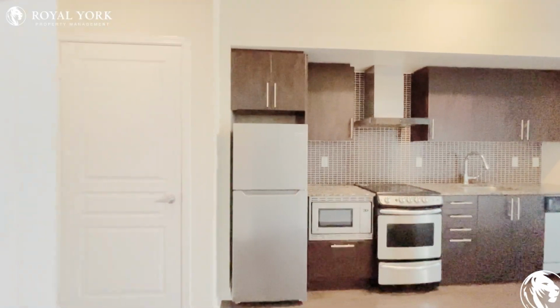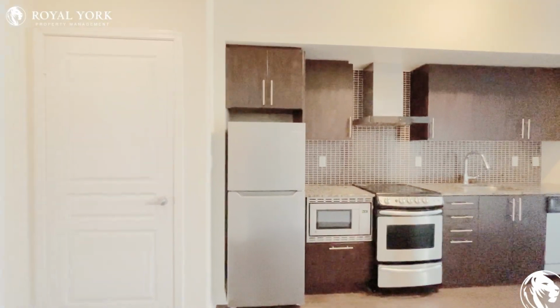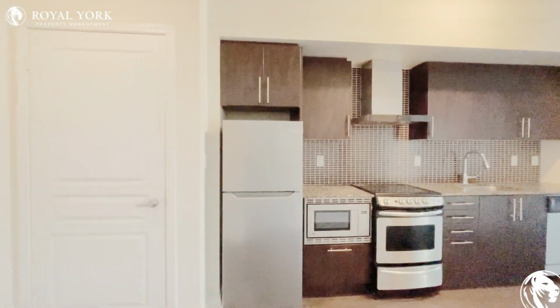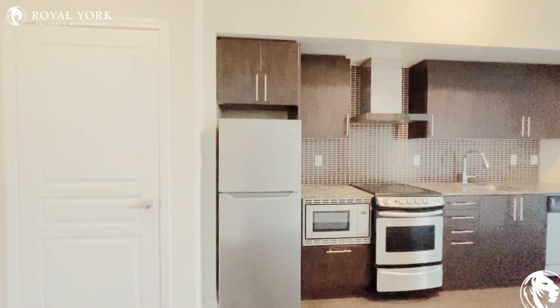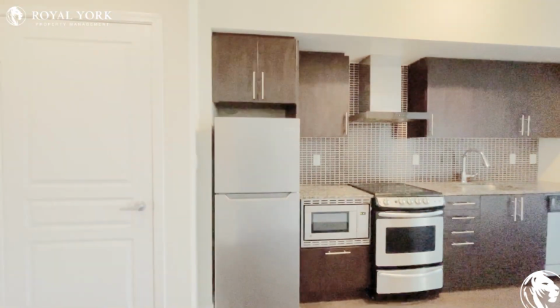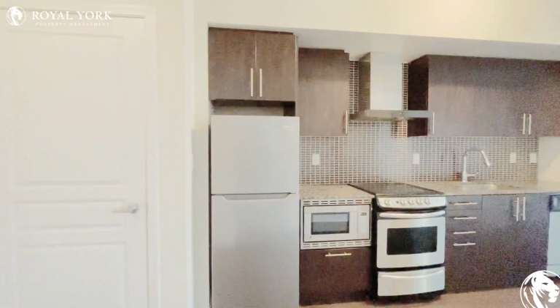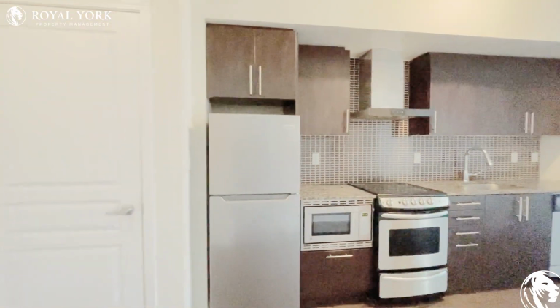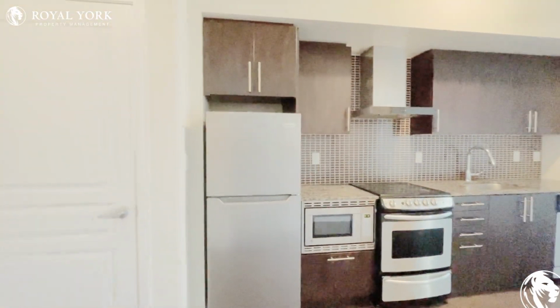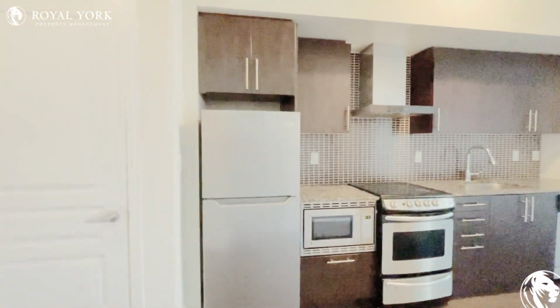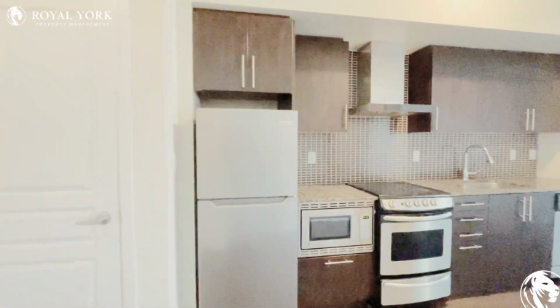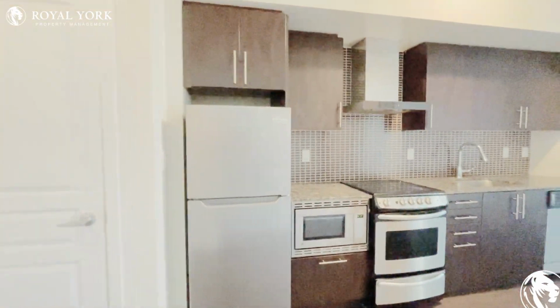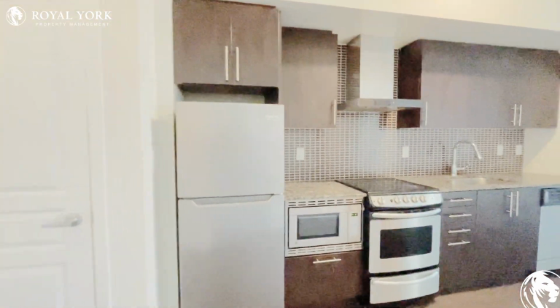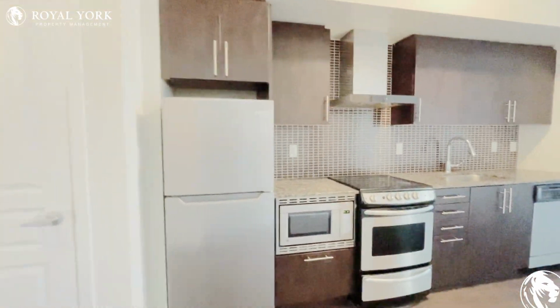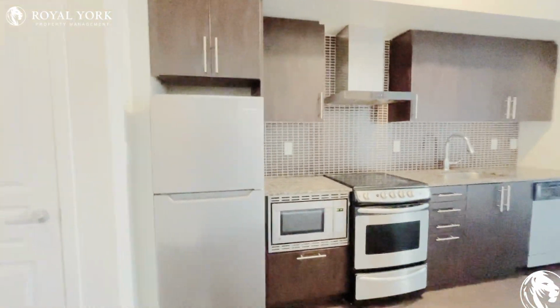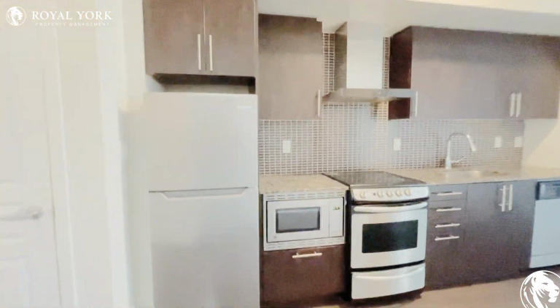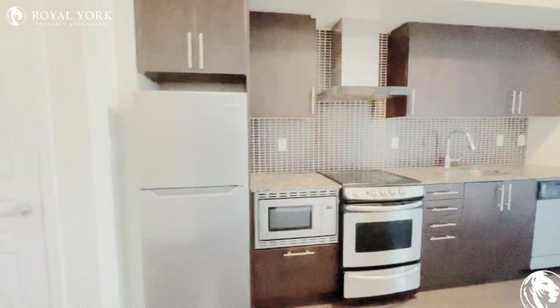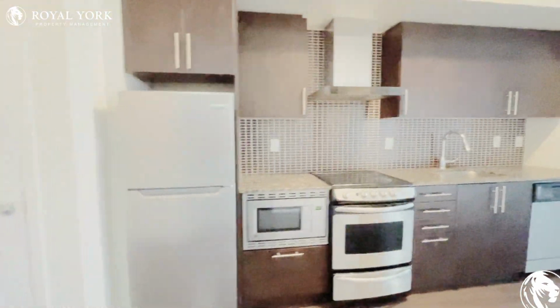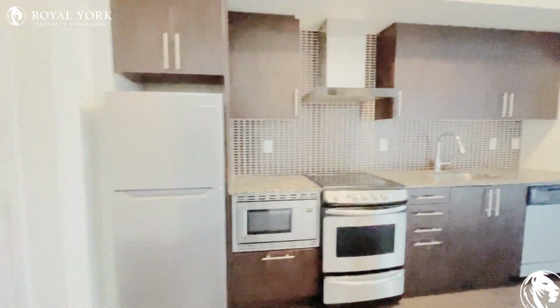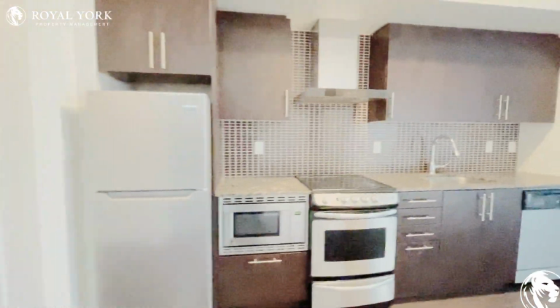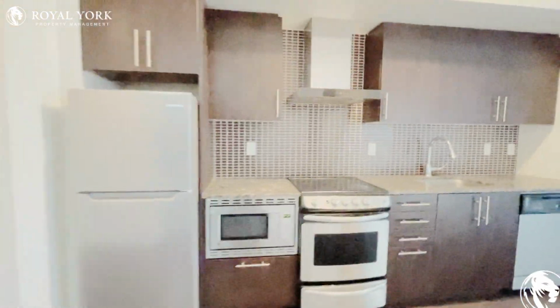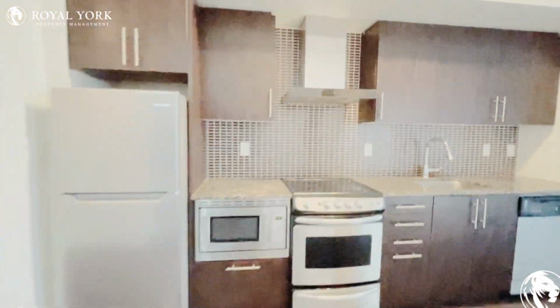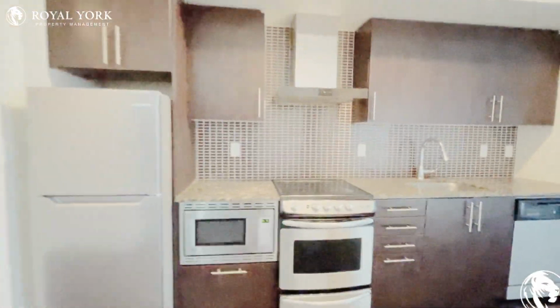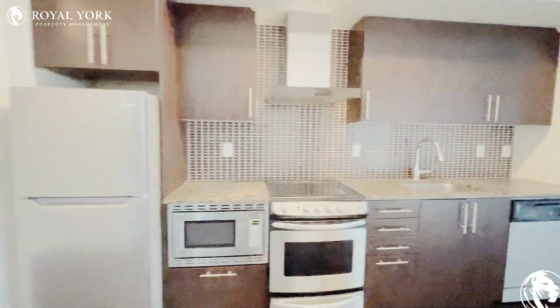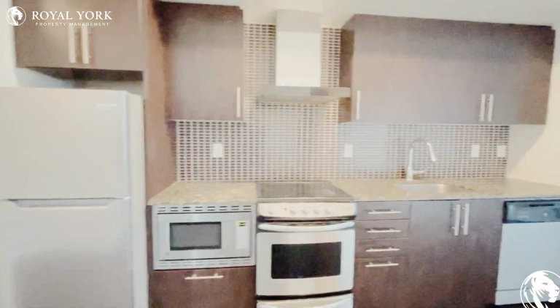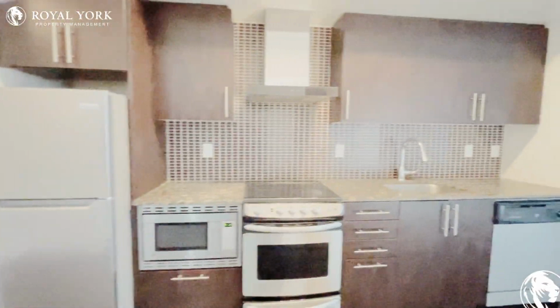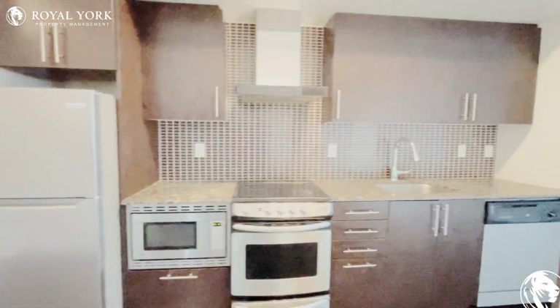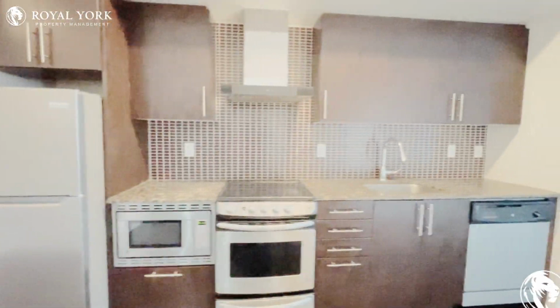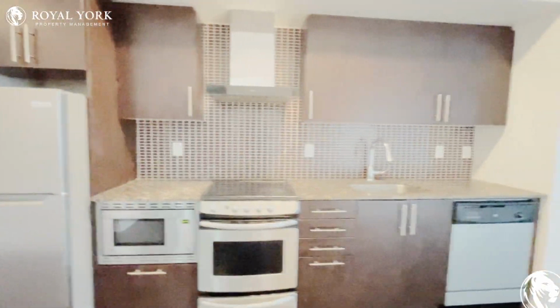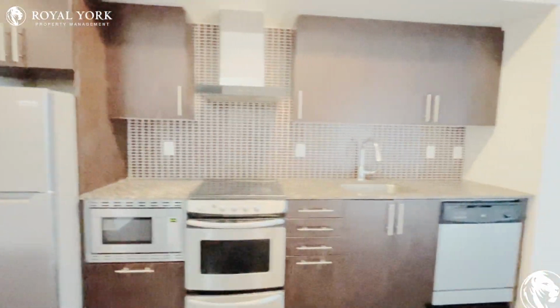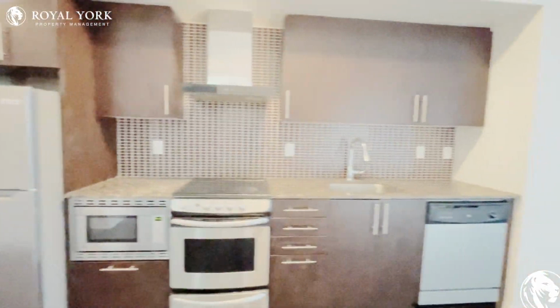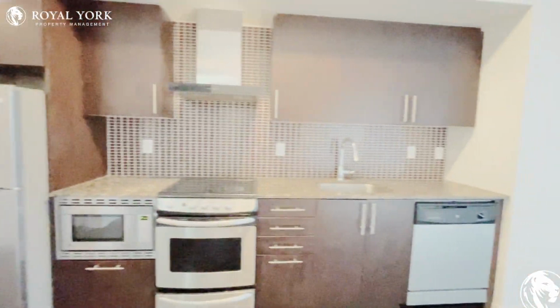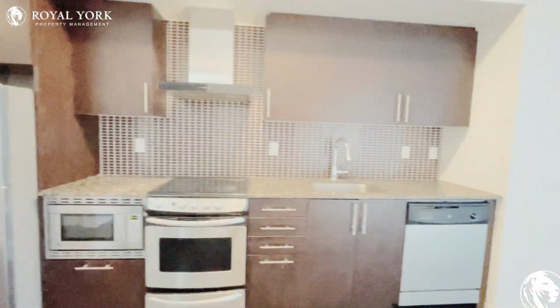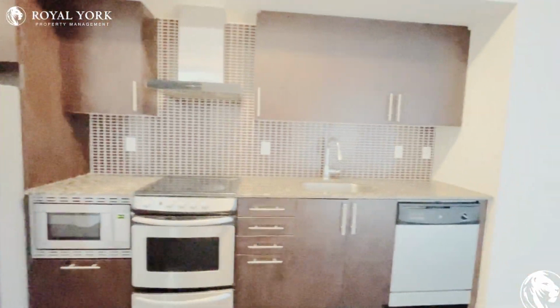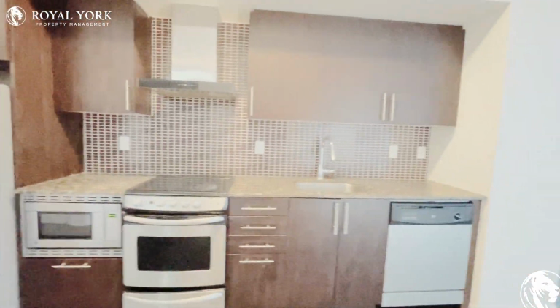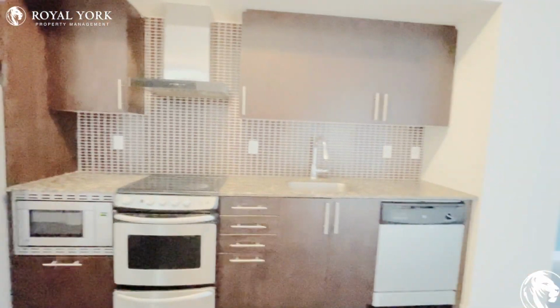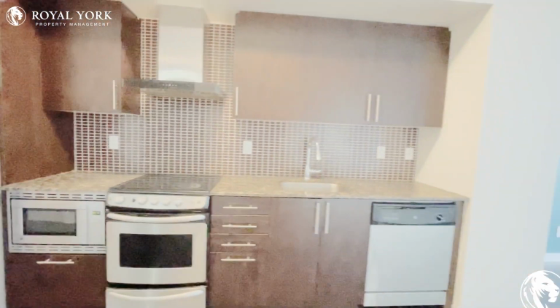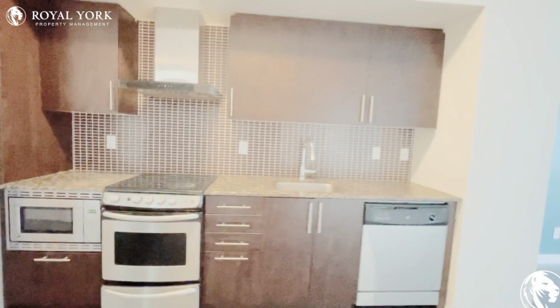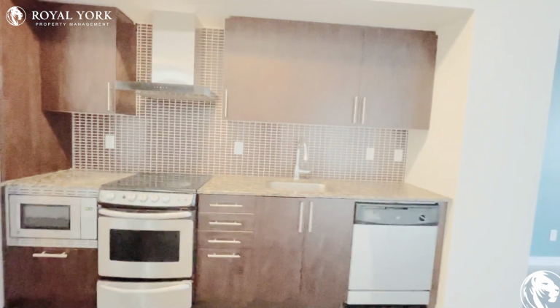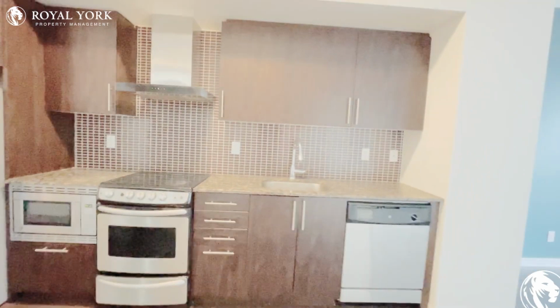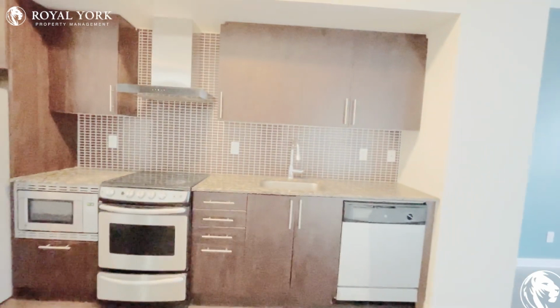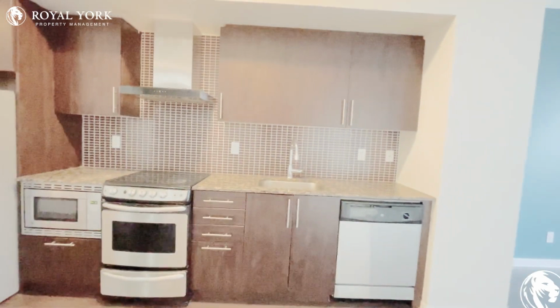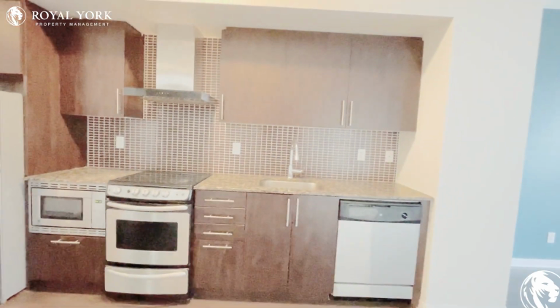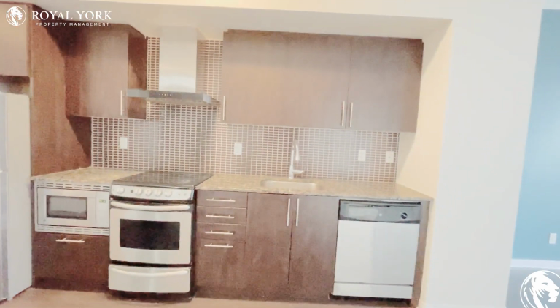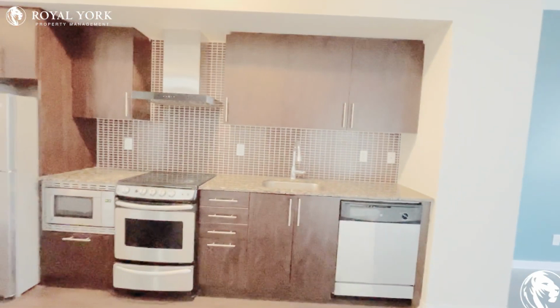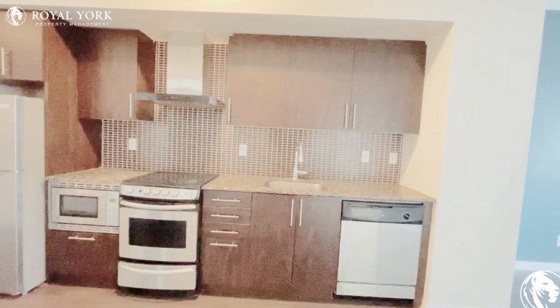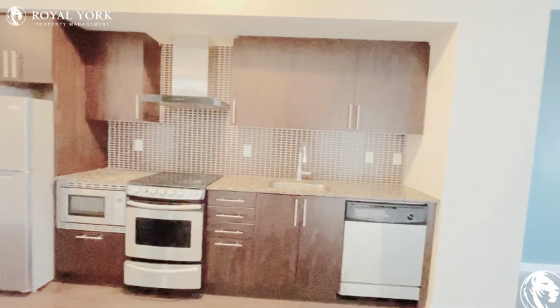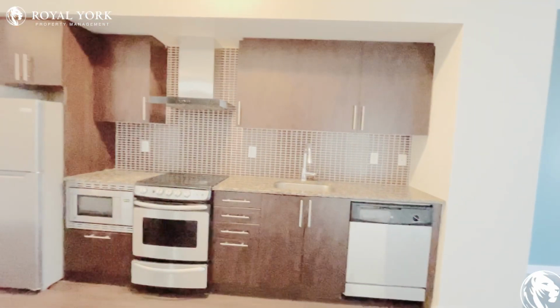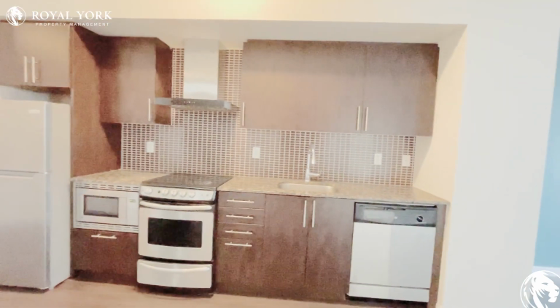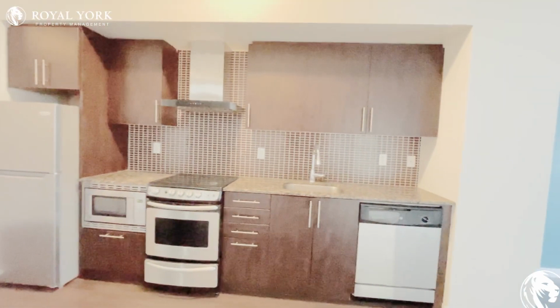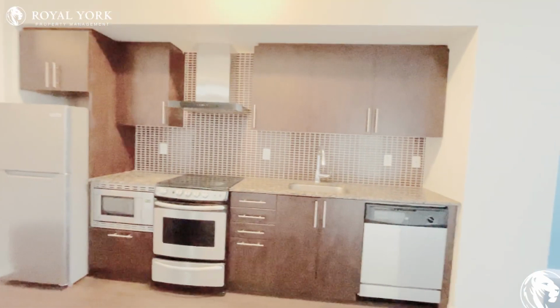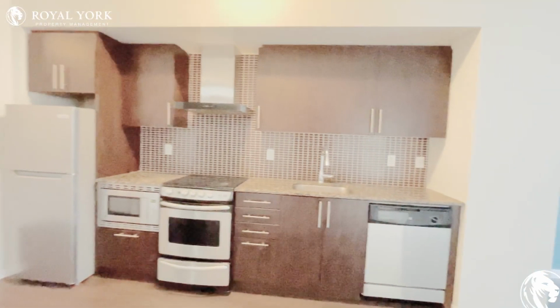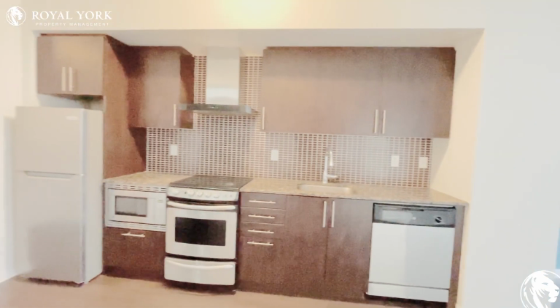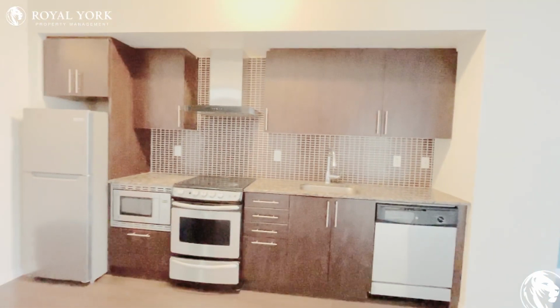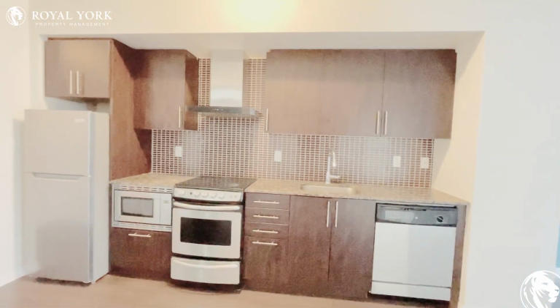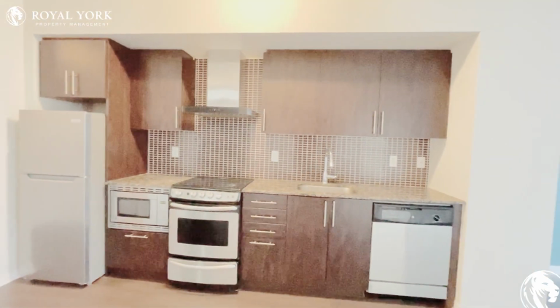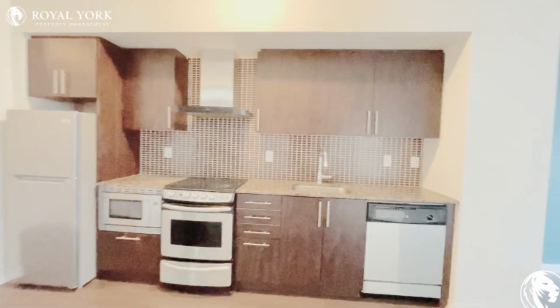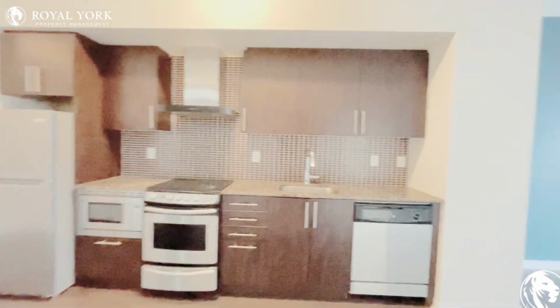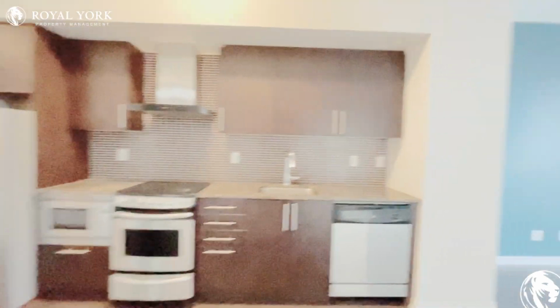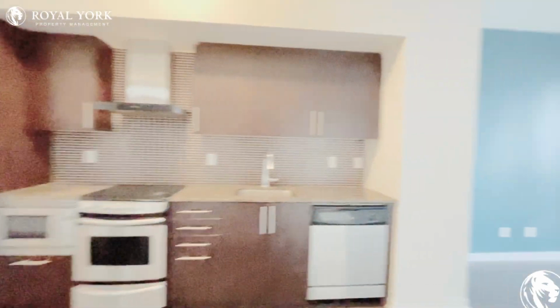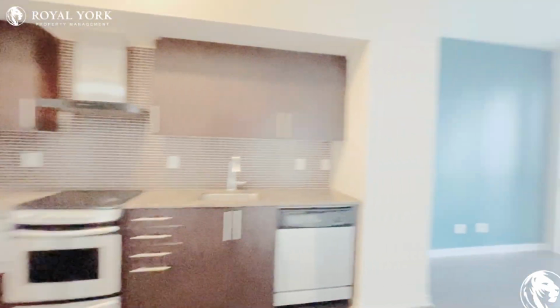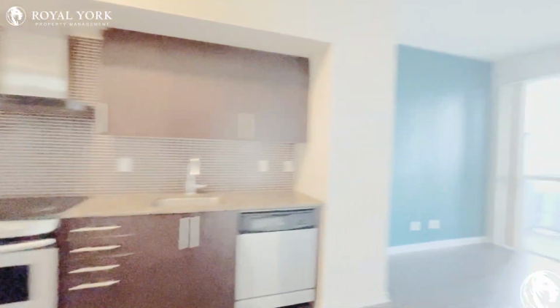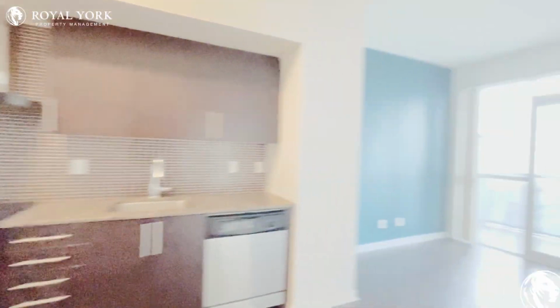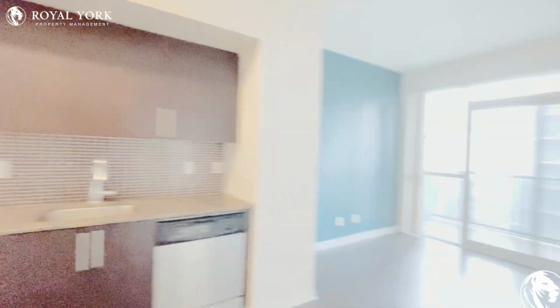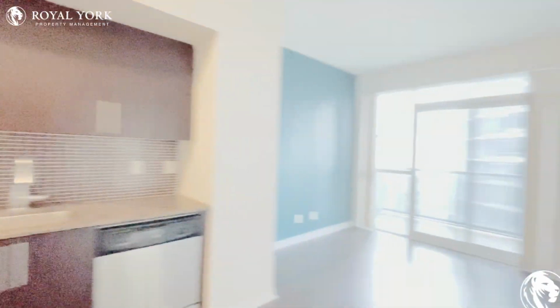Your kitchen has stainless steel fridge and freezer, microwave, stove, range hood, dishwasher, and plenty of cabinet and counter space.